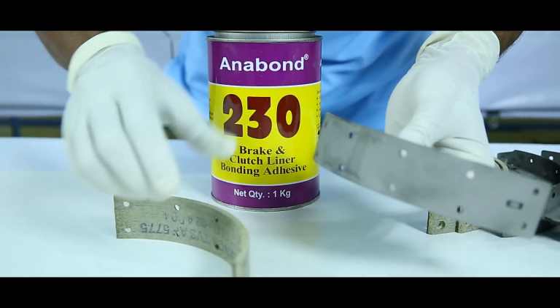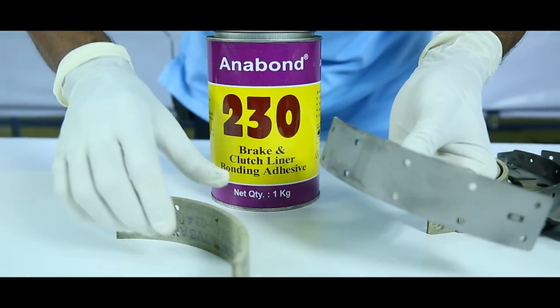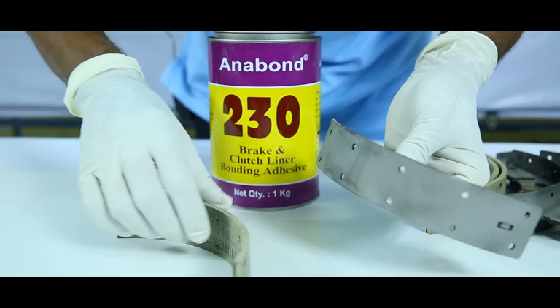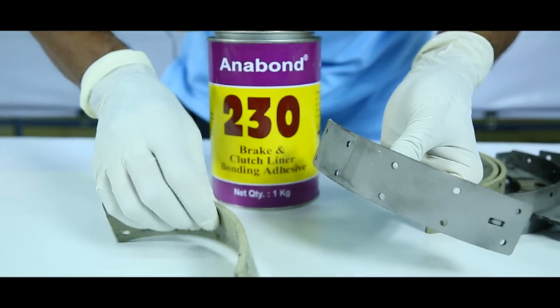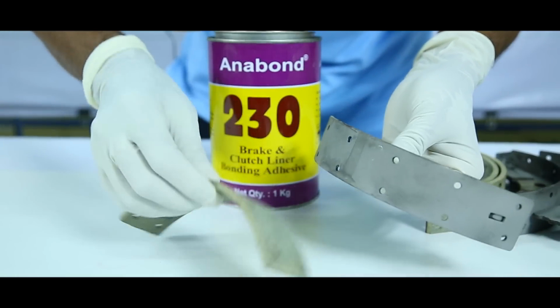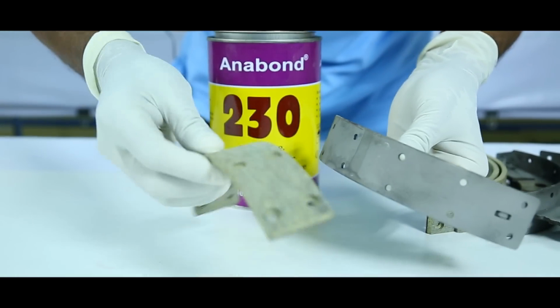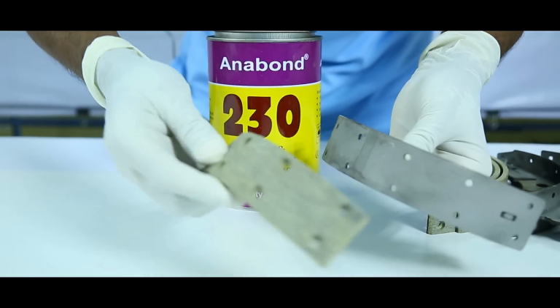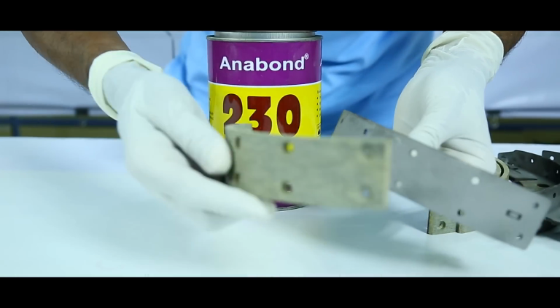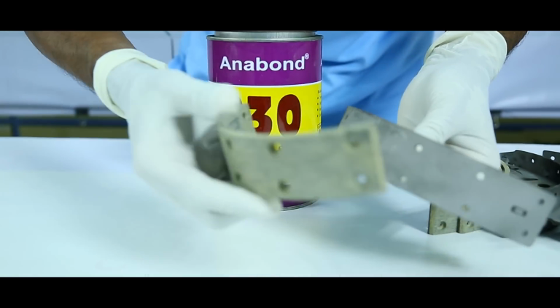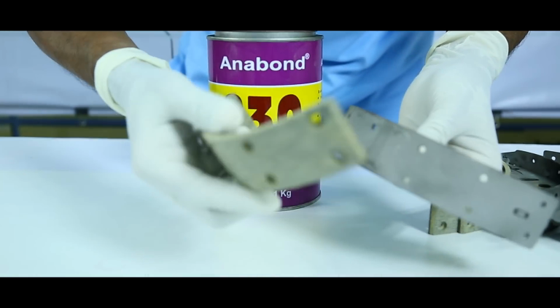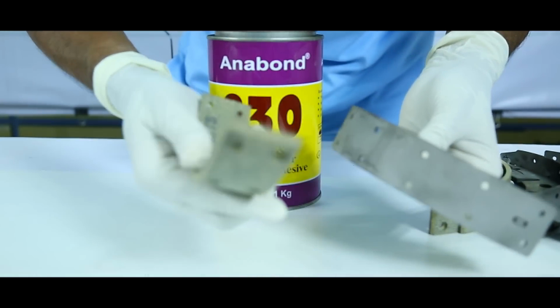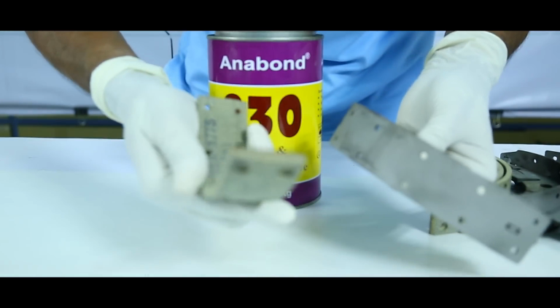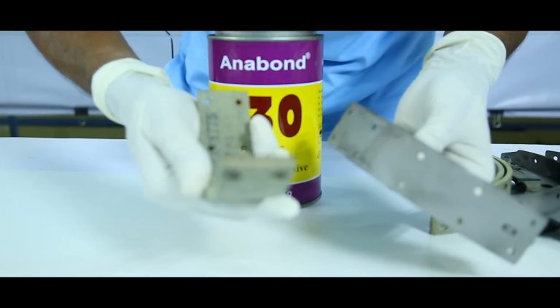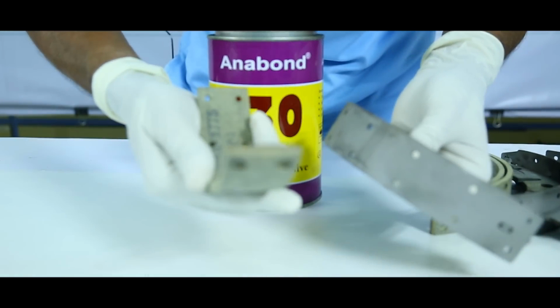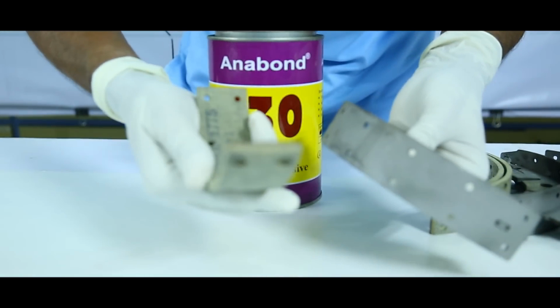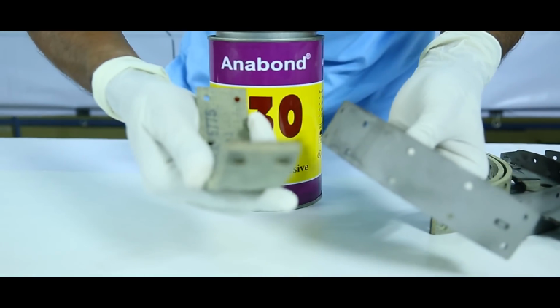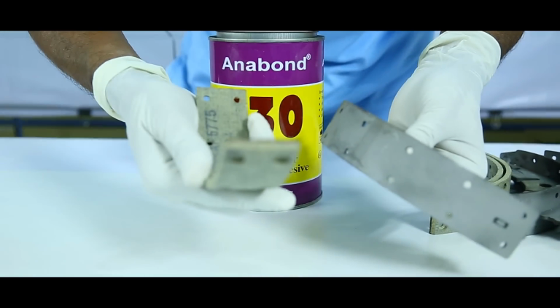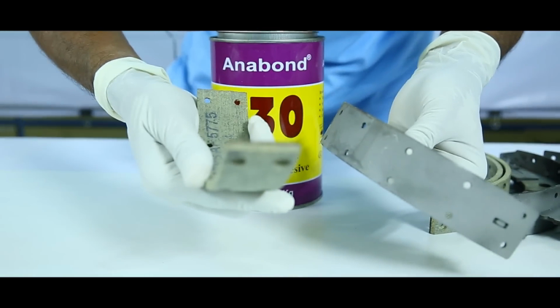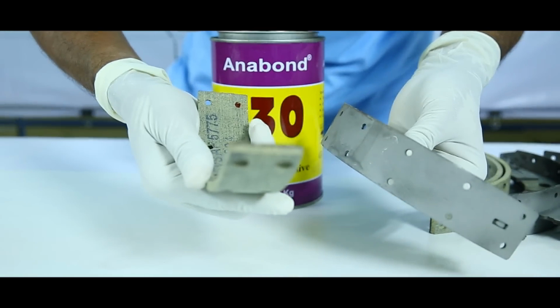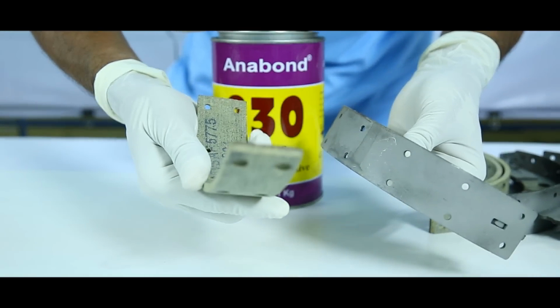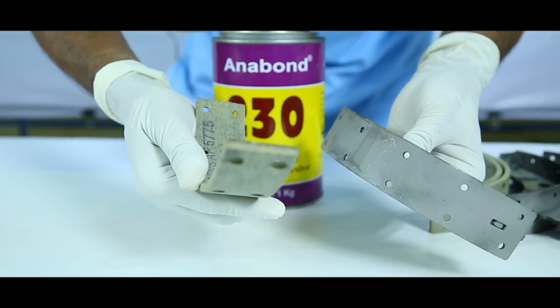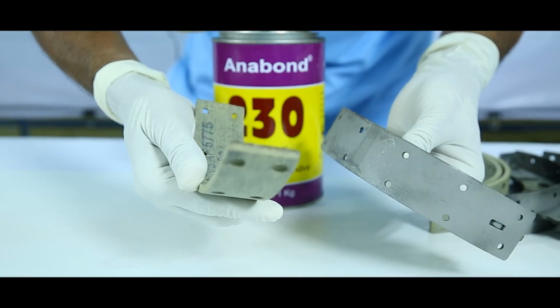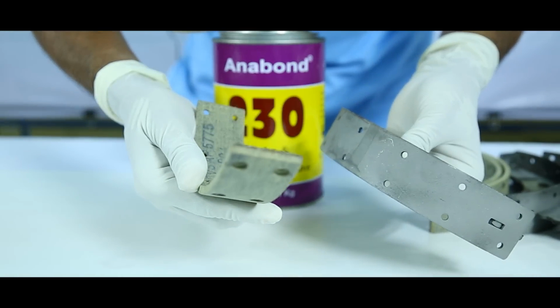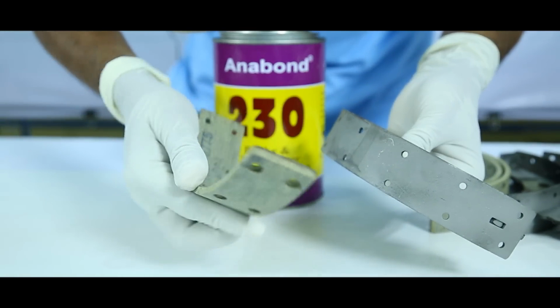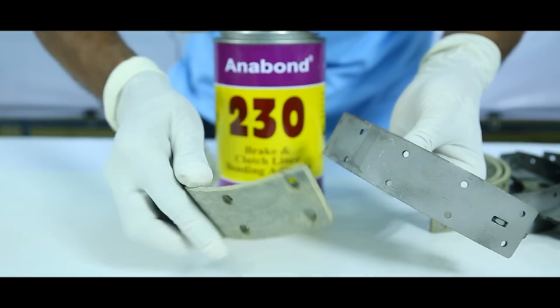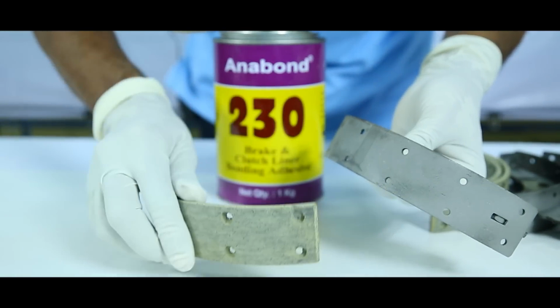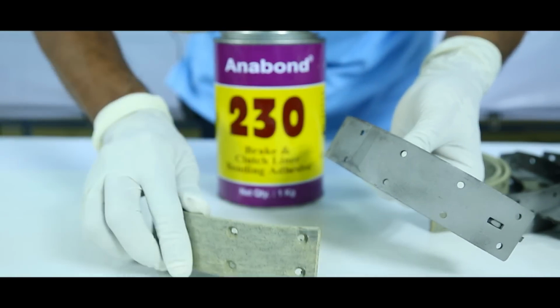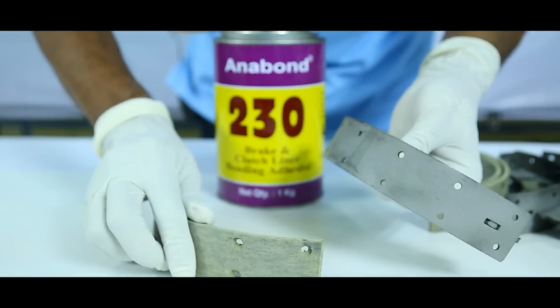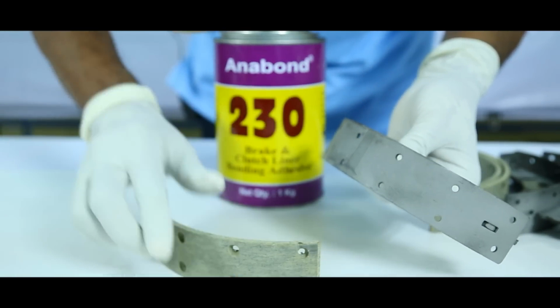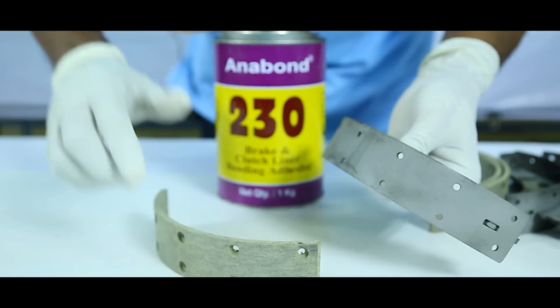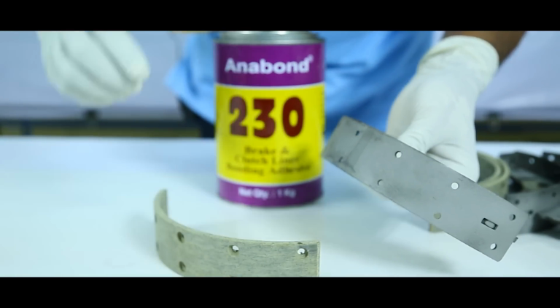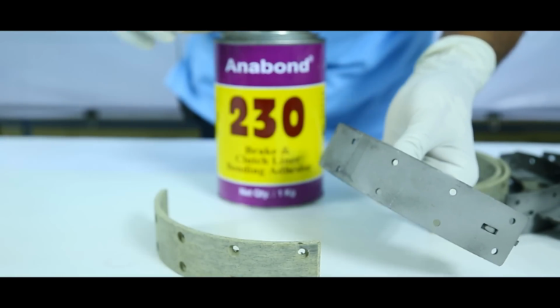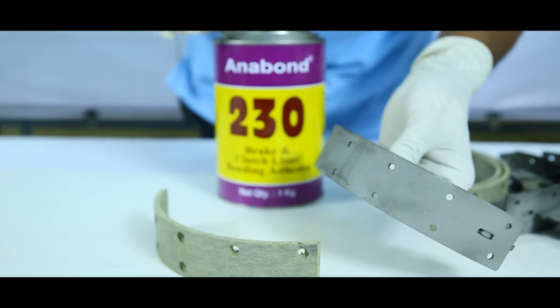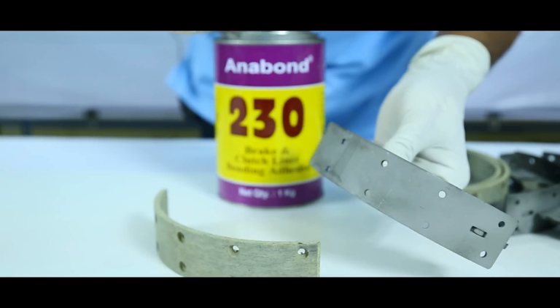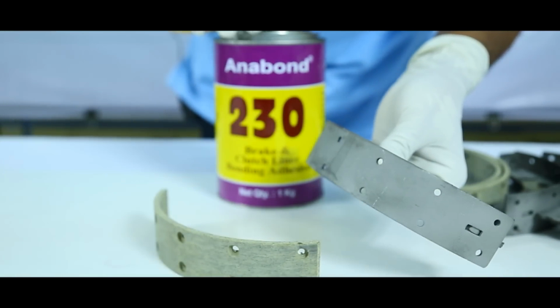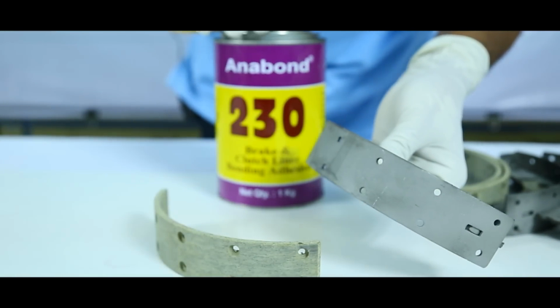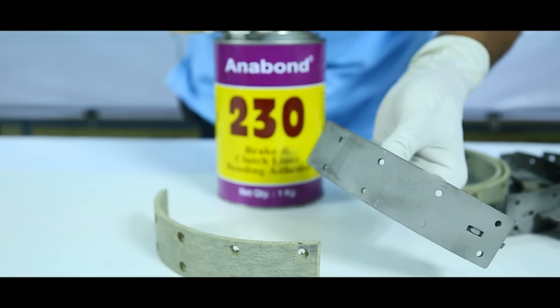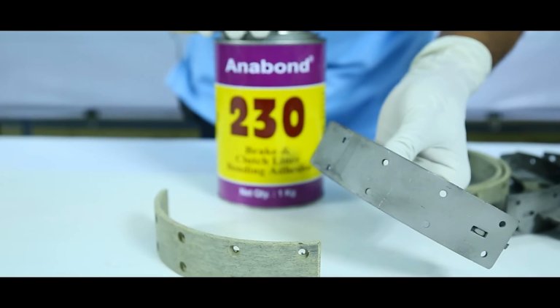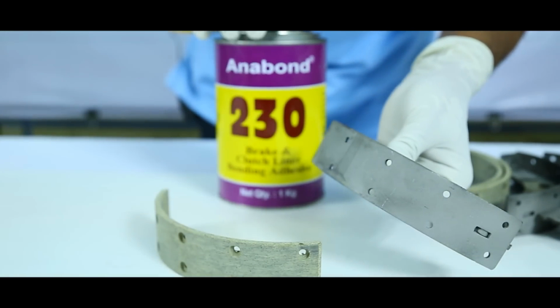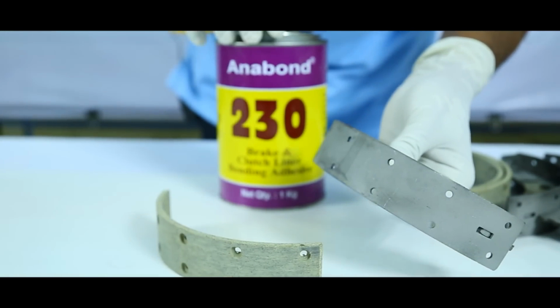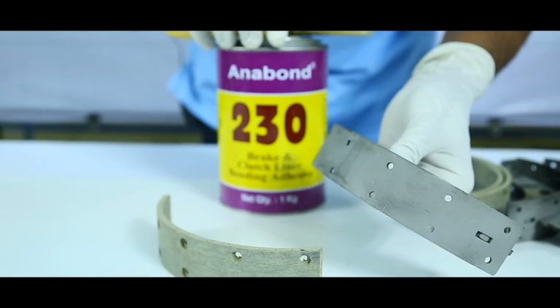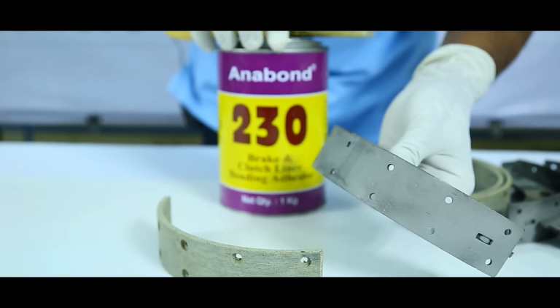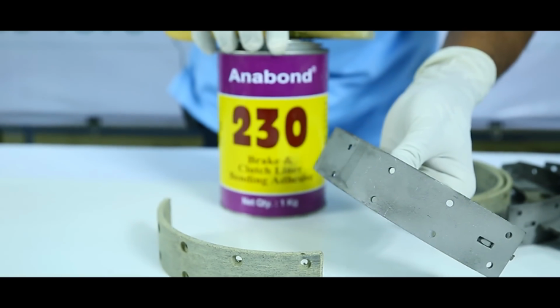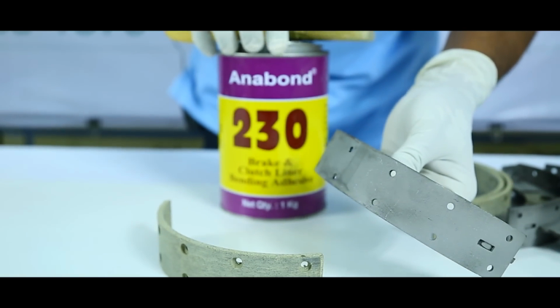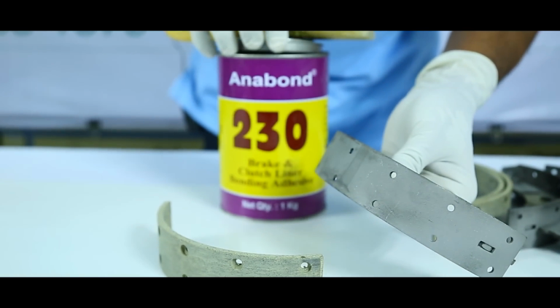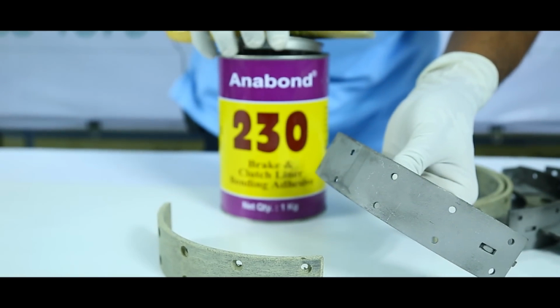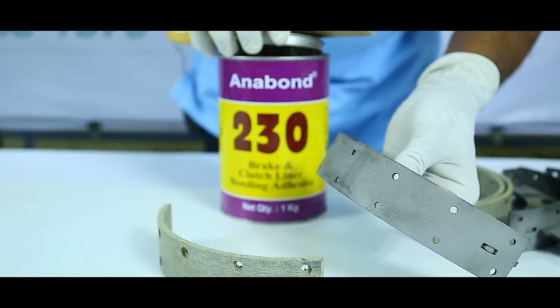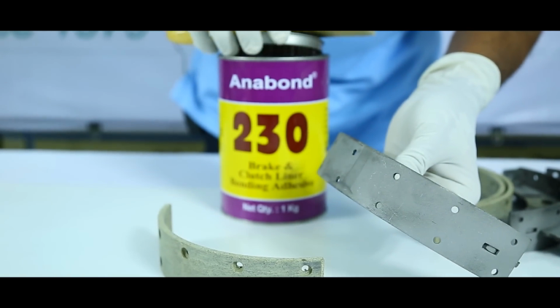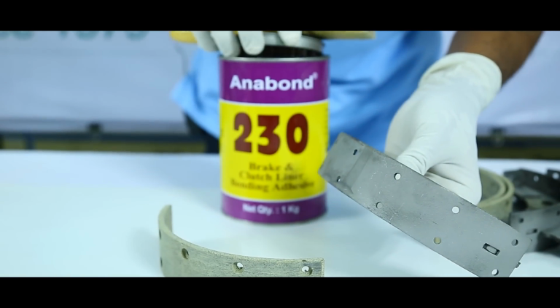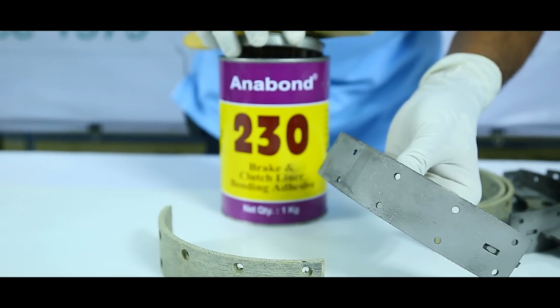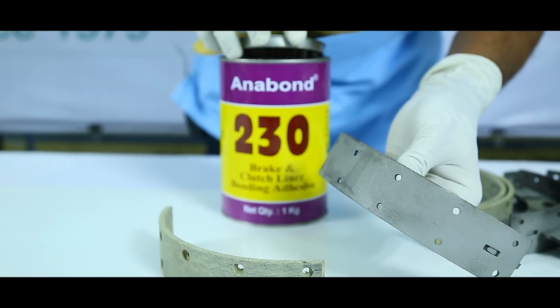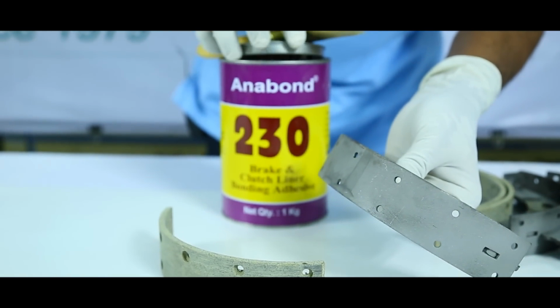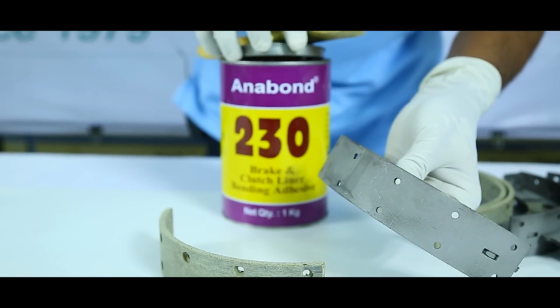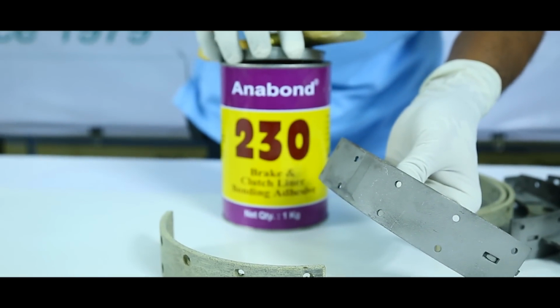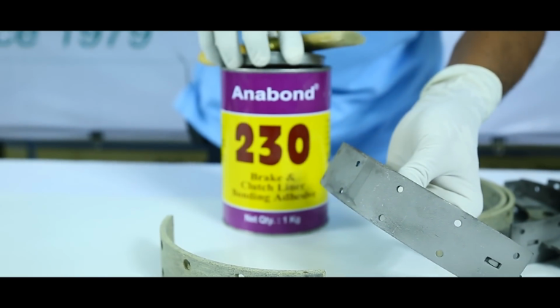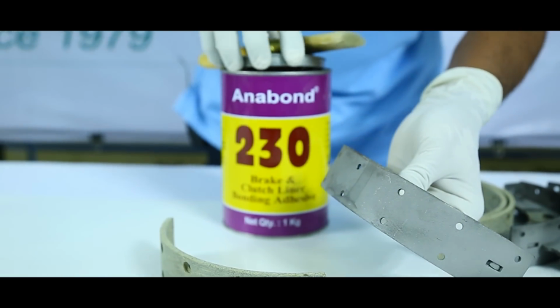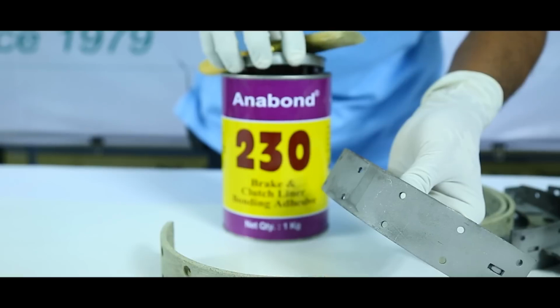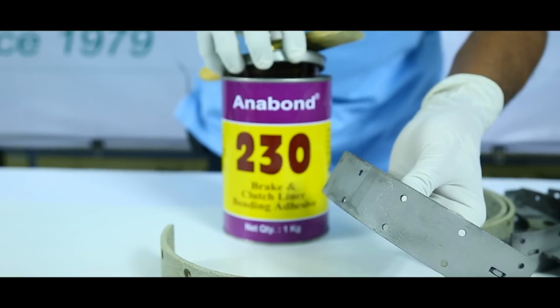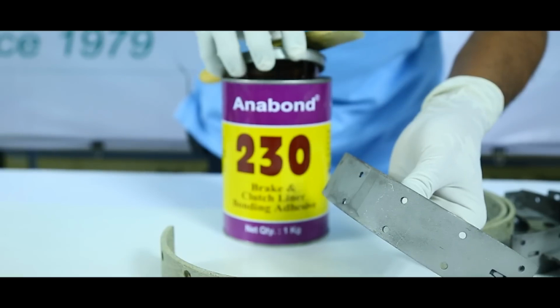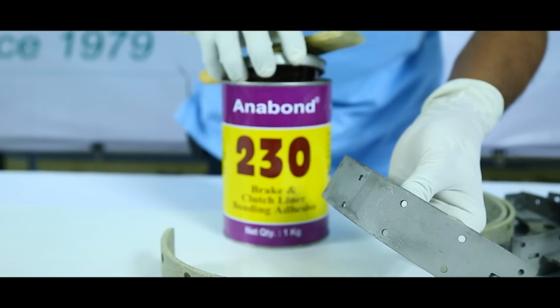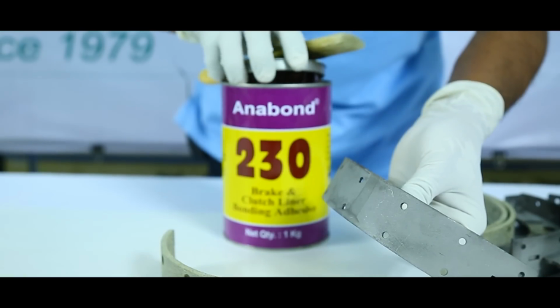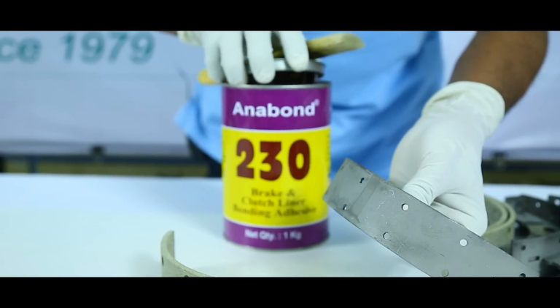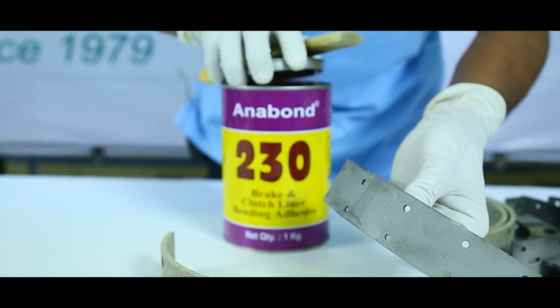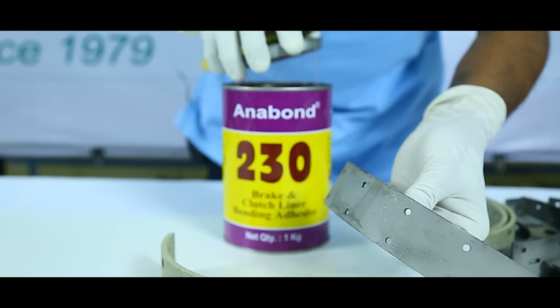This is the liner and the brake shoe that we will use for testing Anabond 230 brake shoe bonding adhesive.